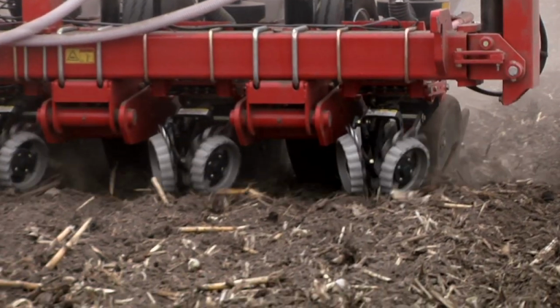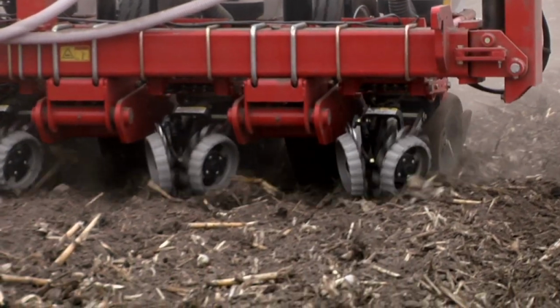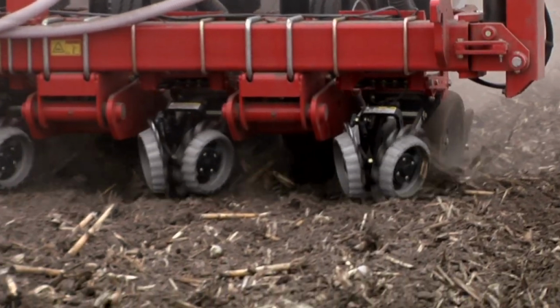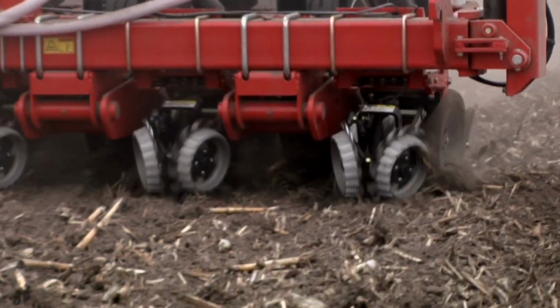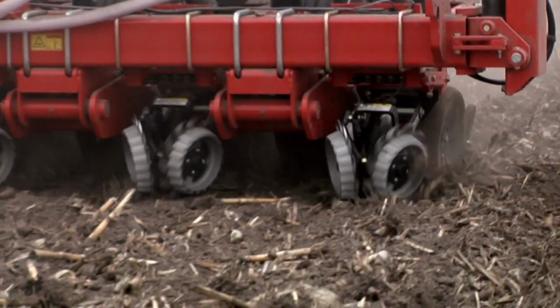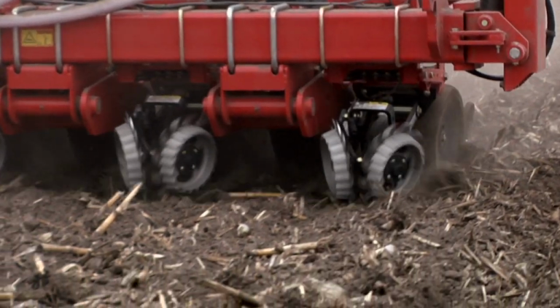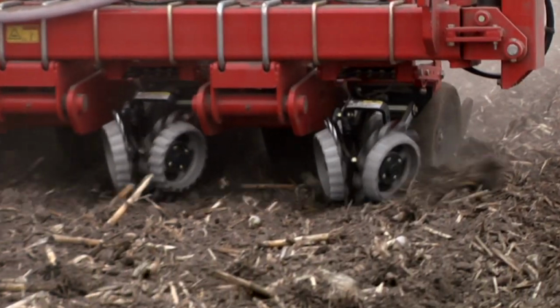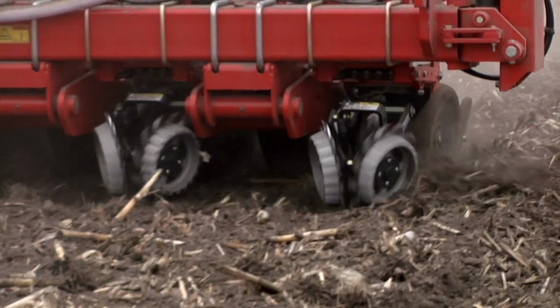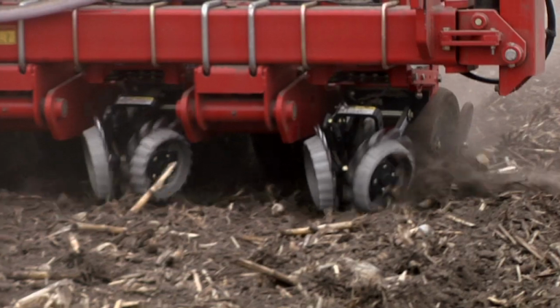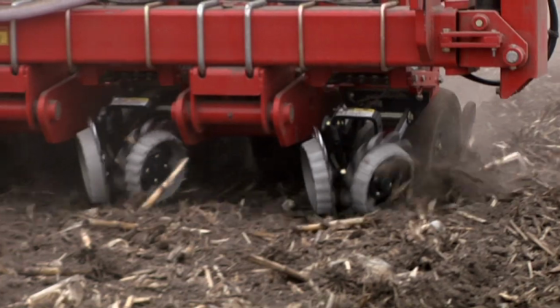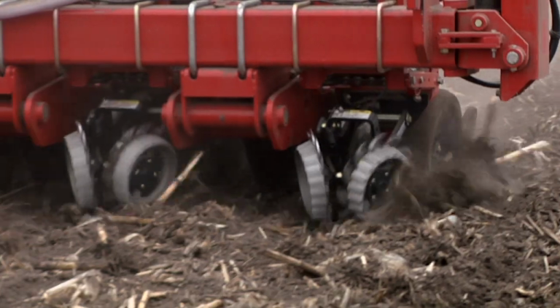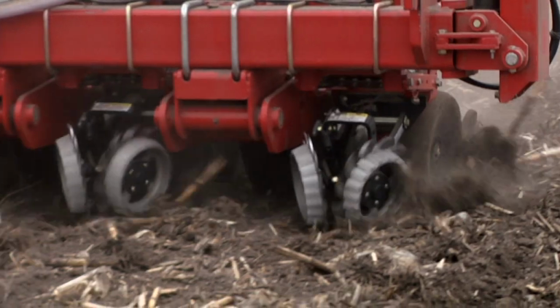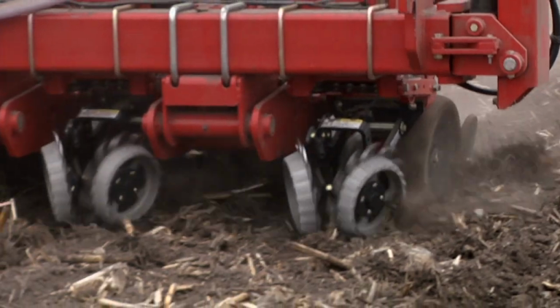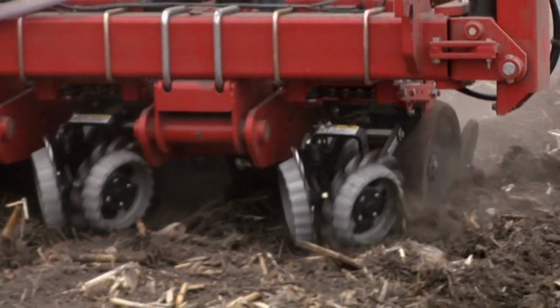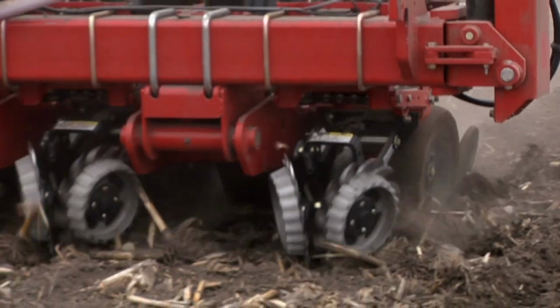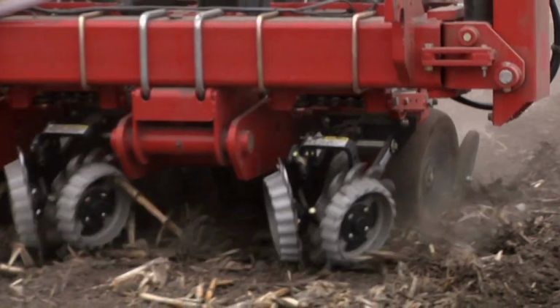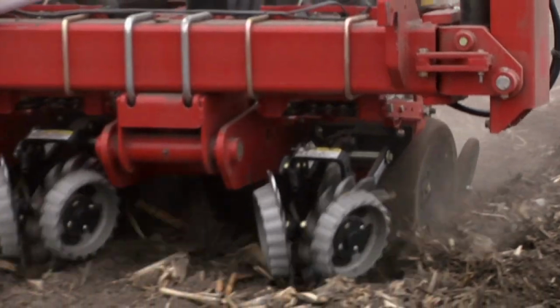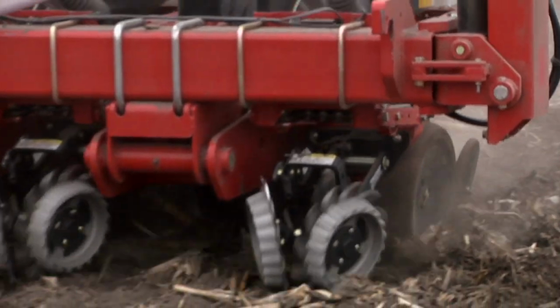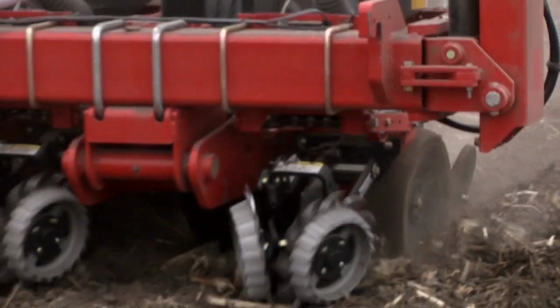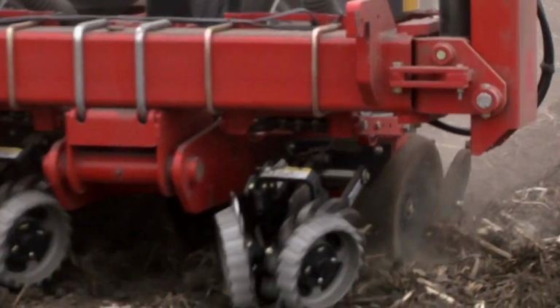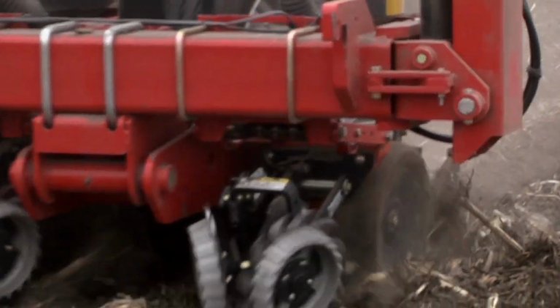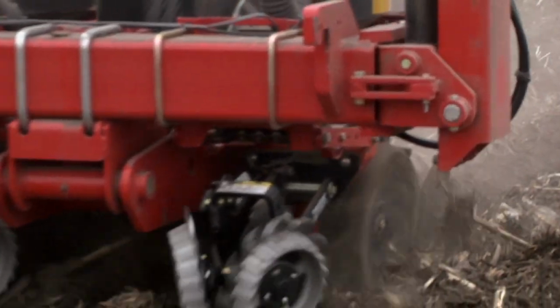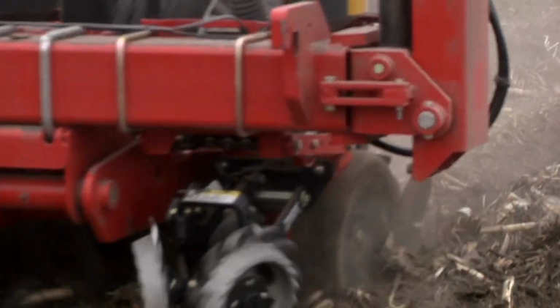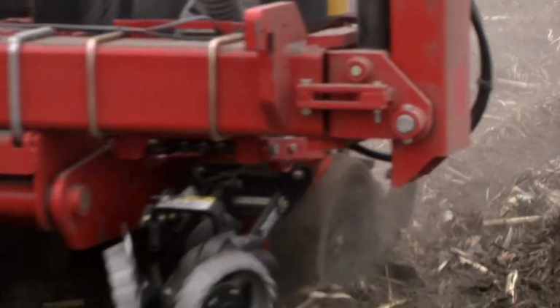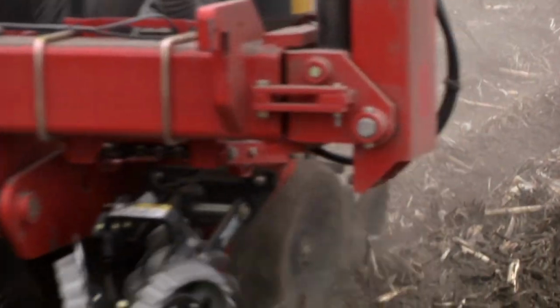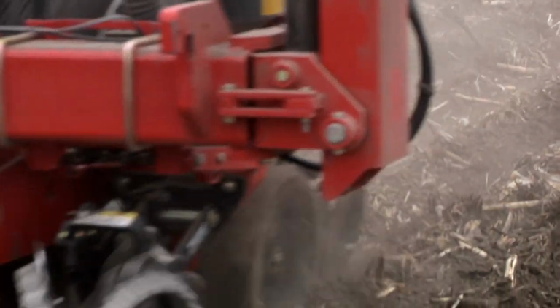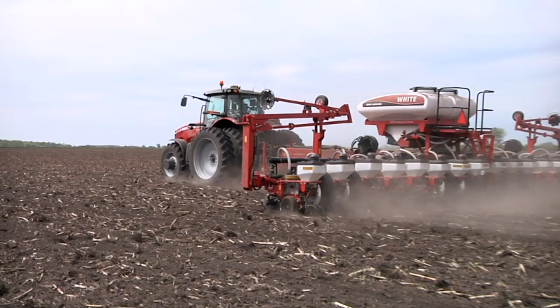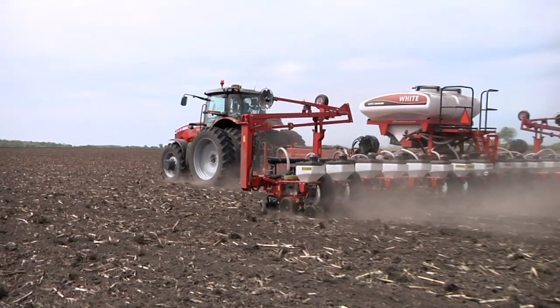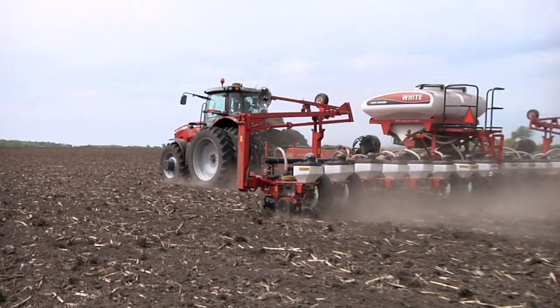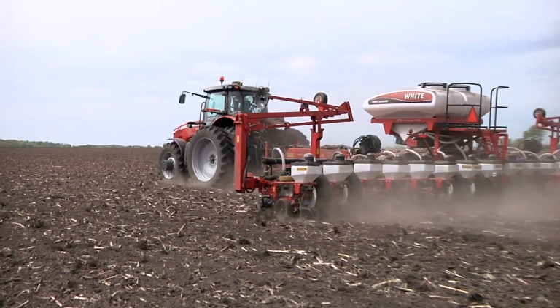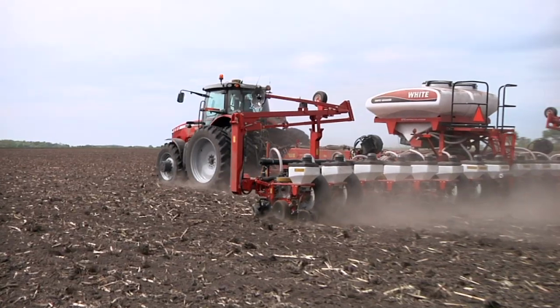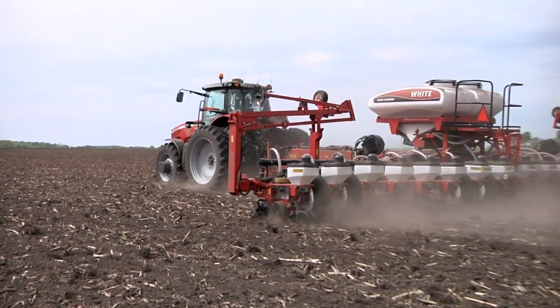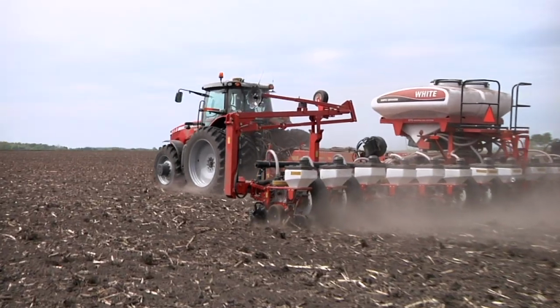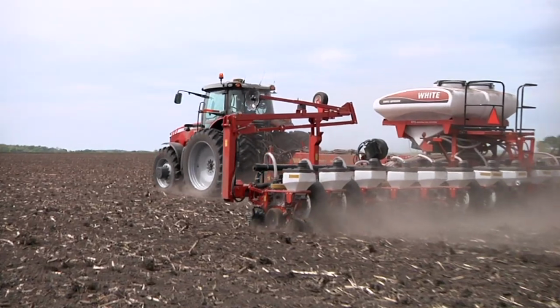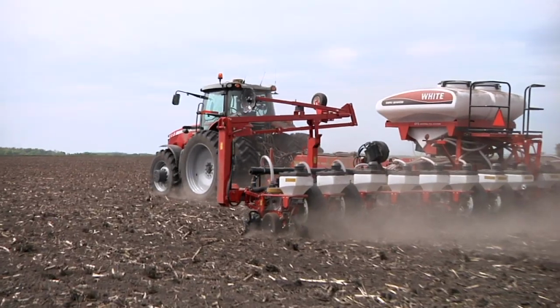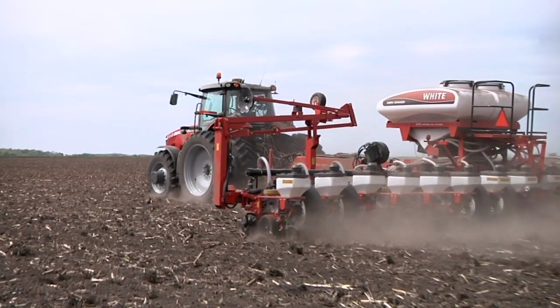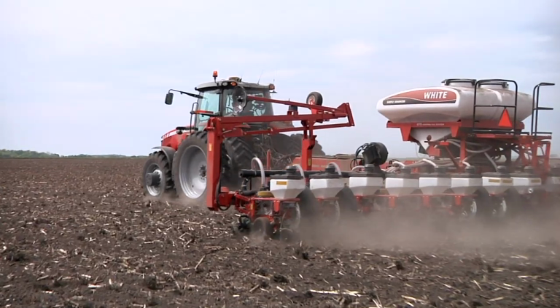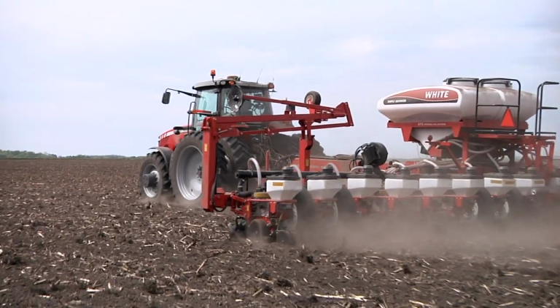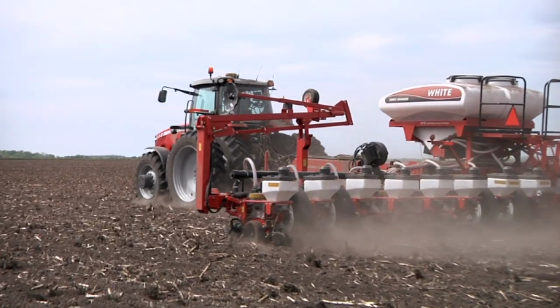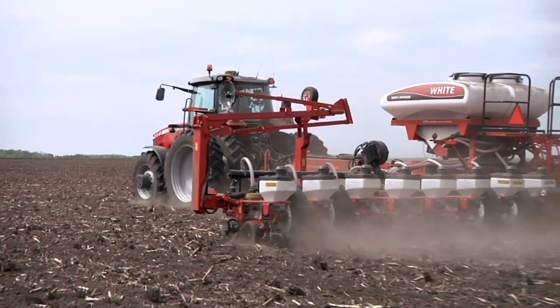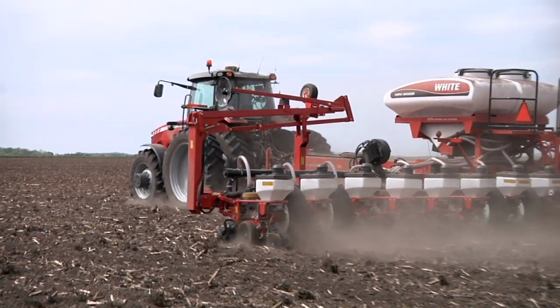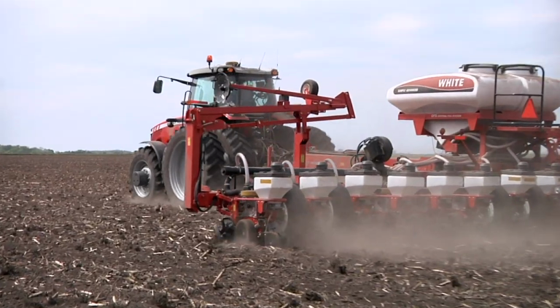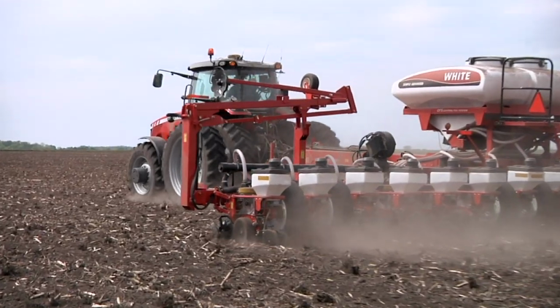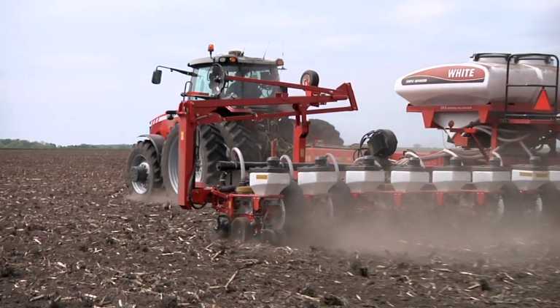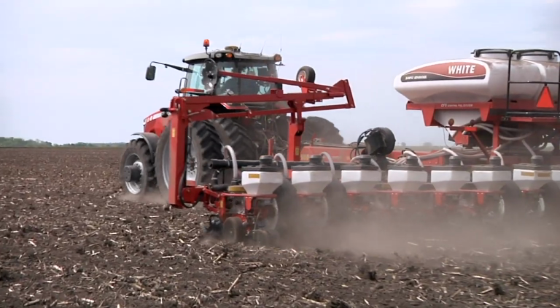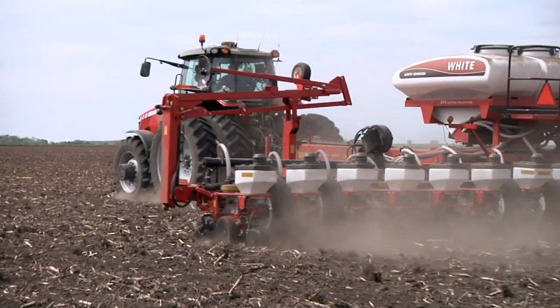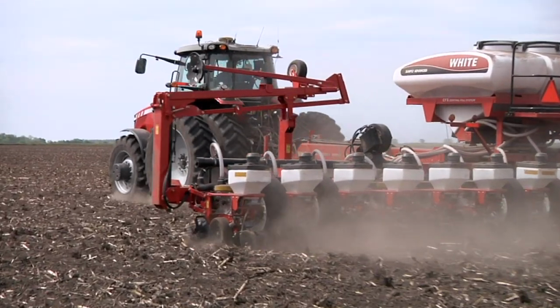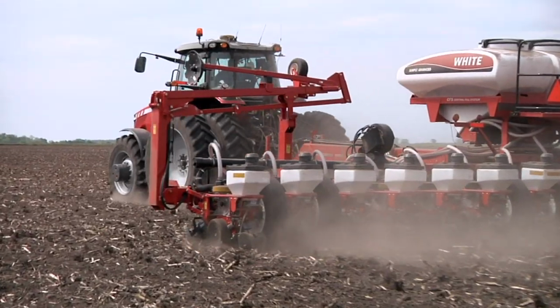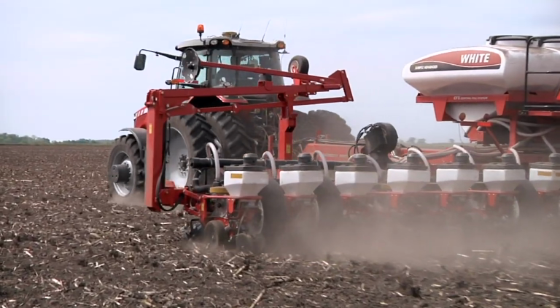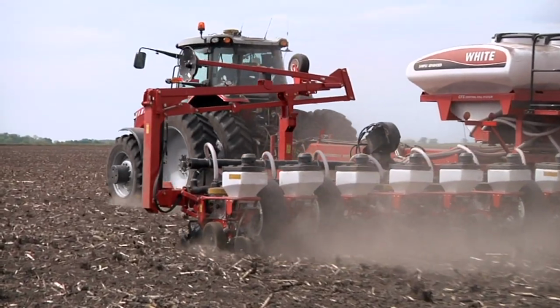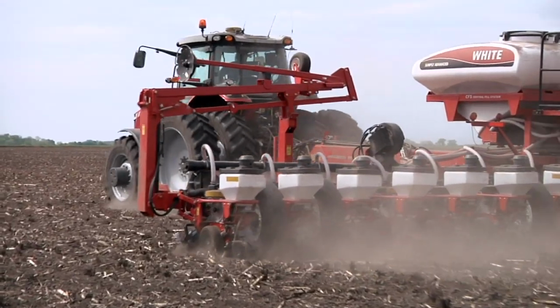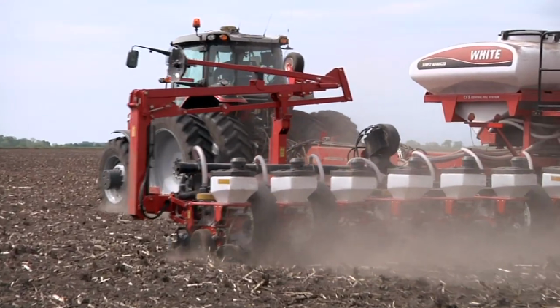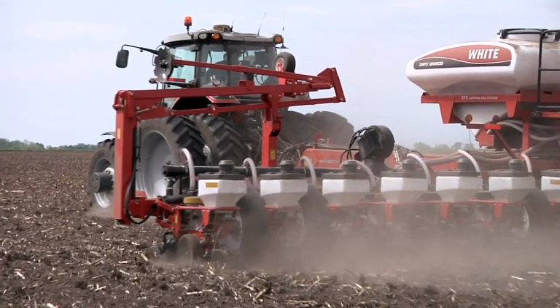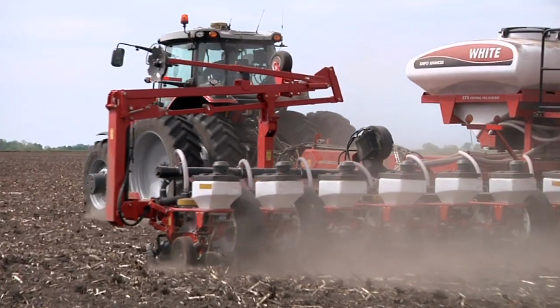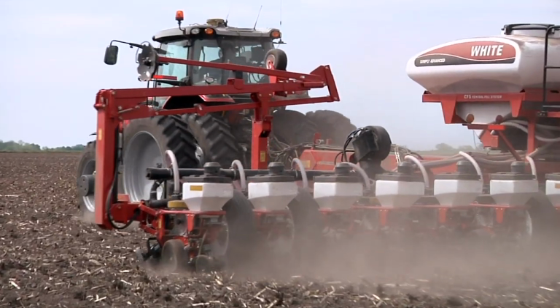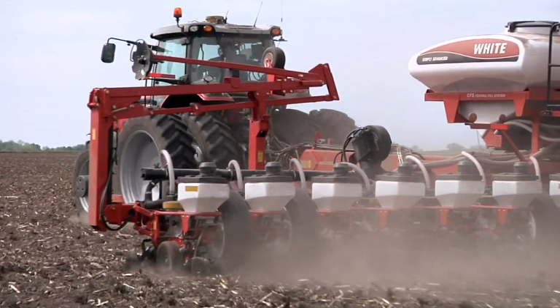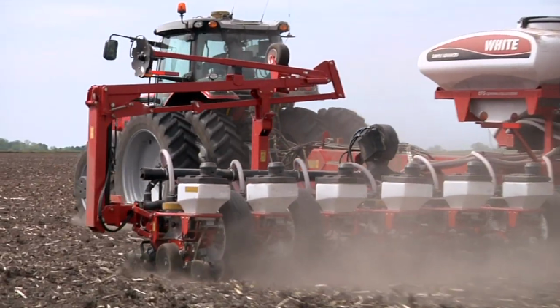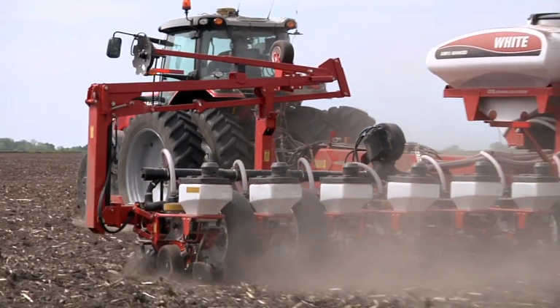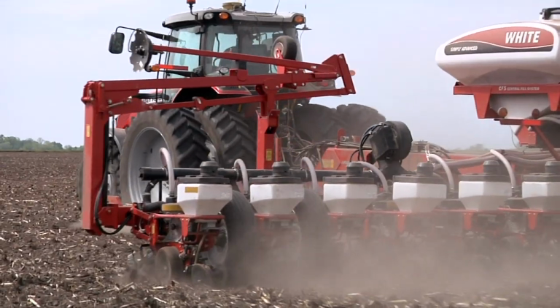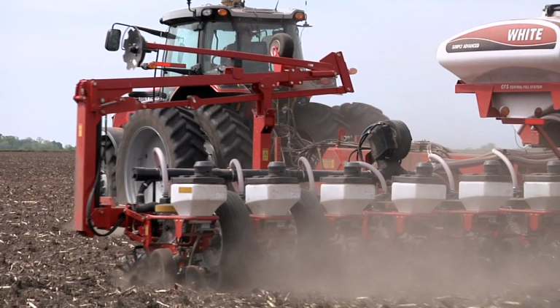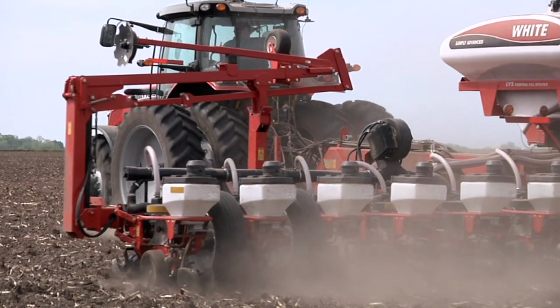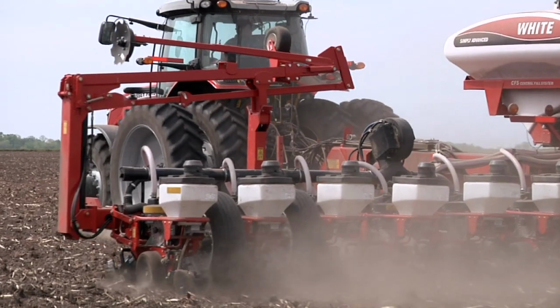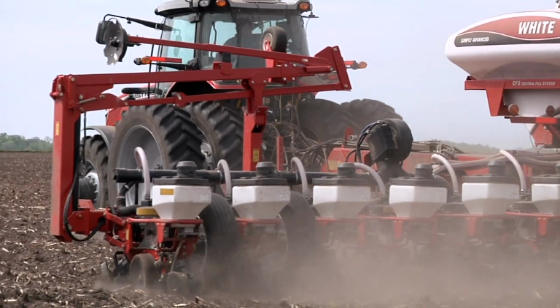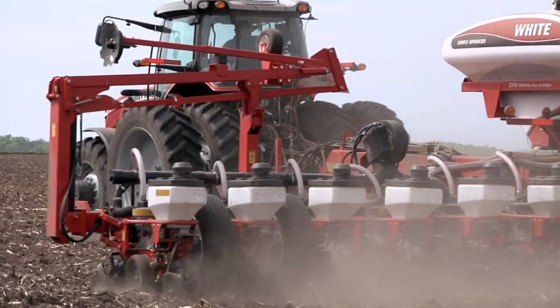When it's dusty out in the fall and the spring, we can just go. We don't have to look for our marker. We don't have to look for the row.